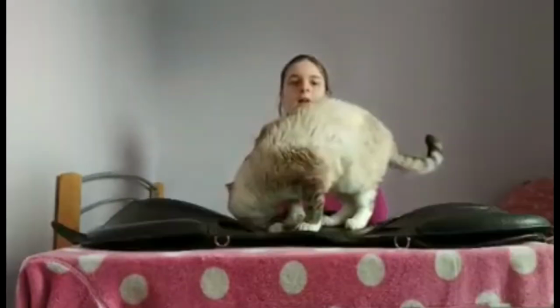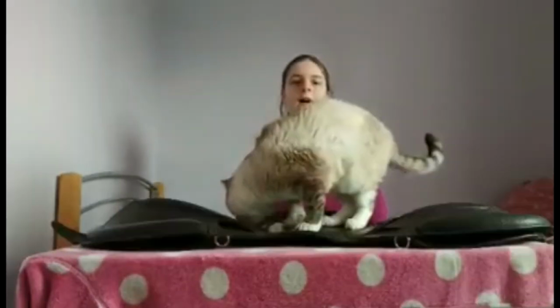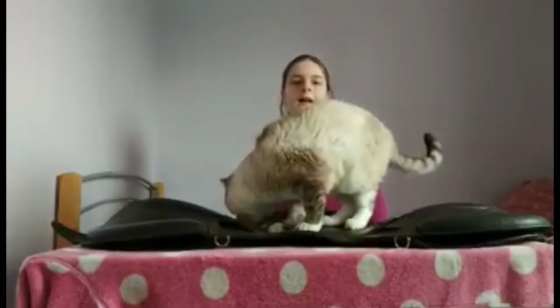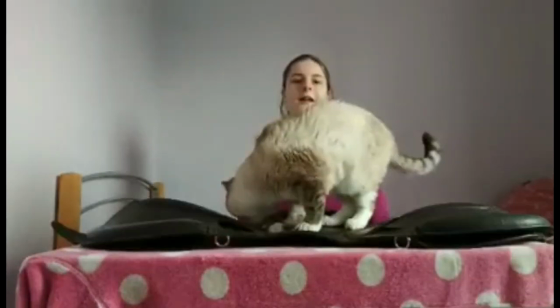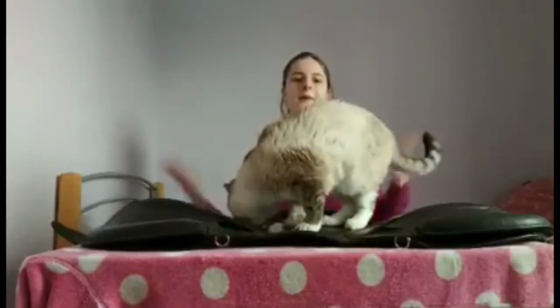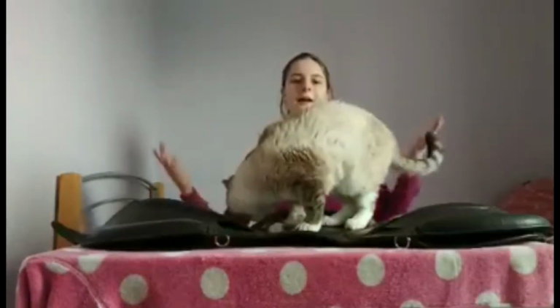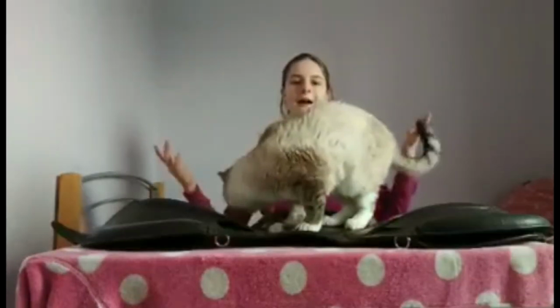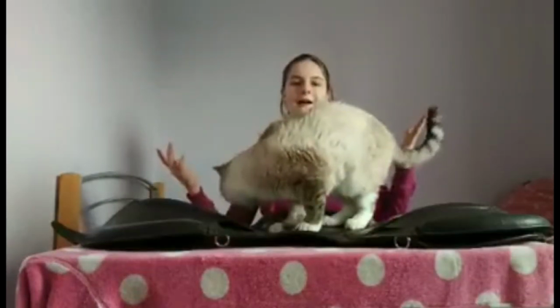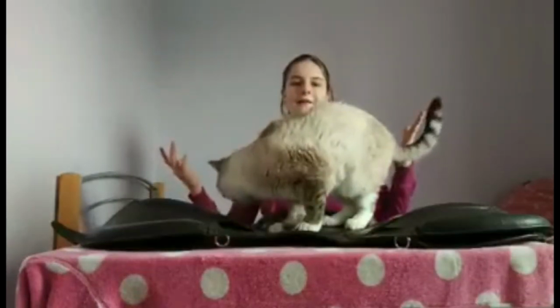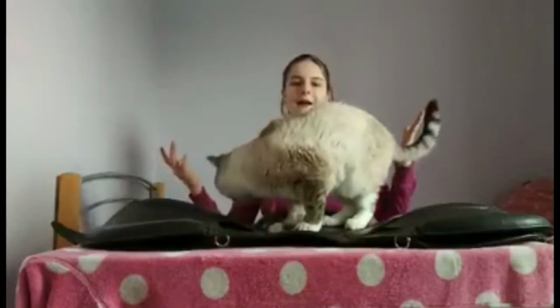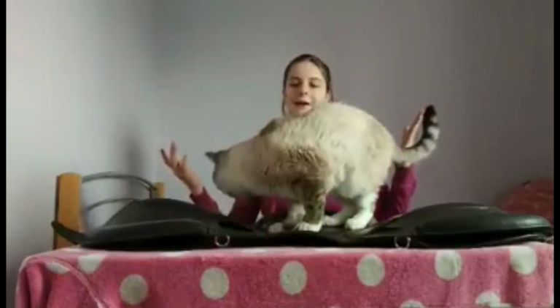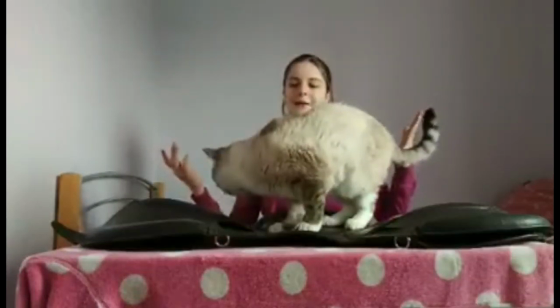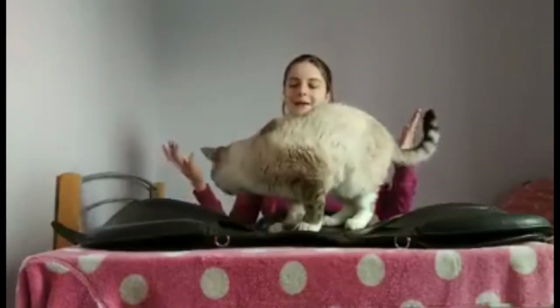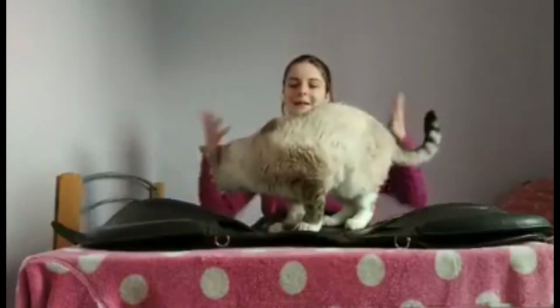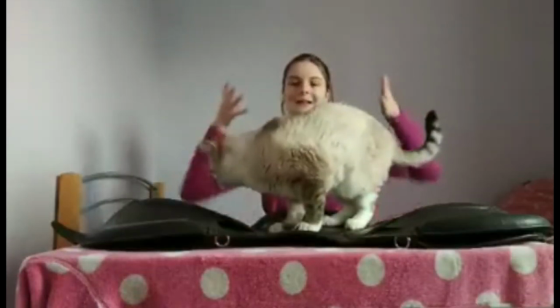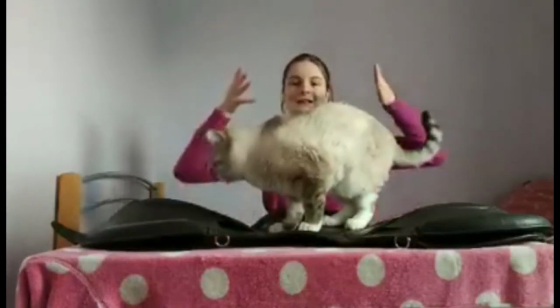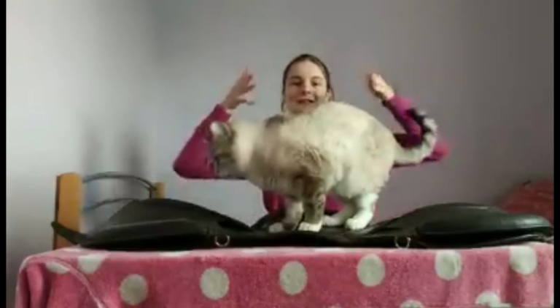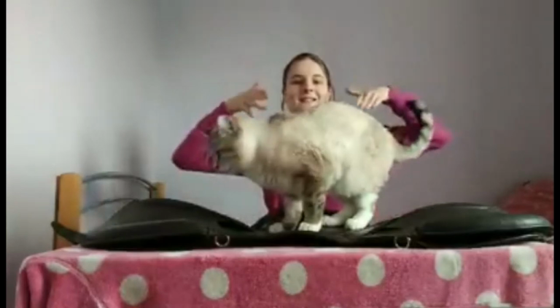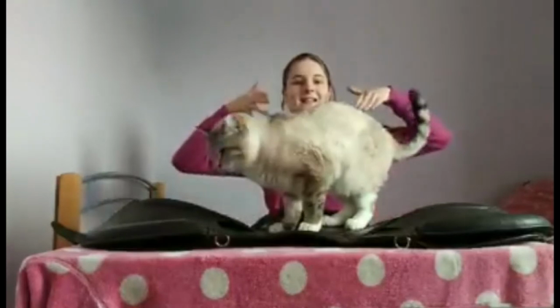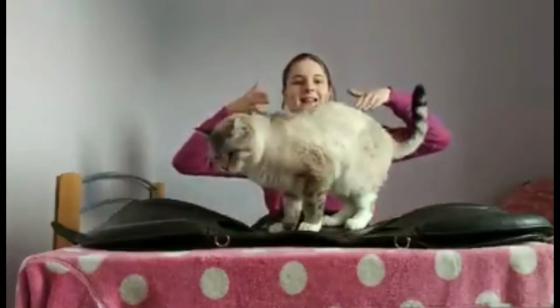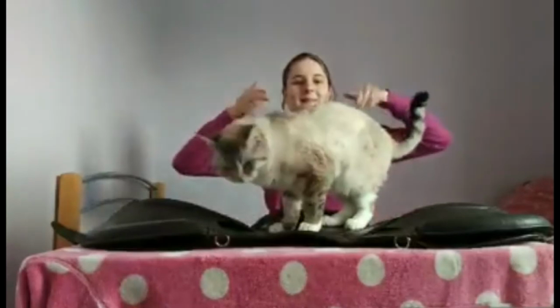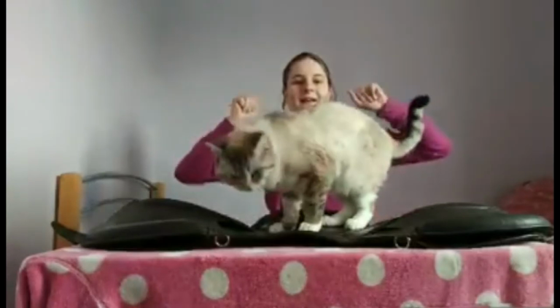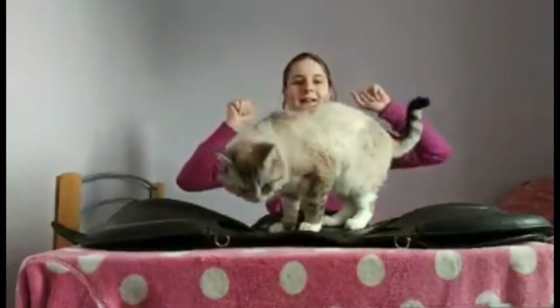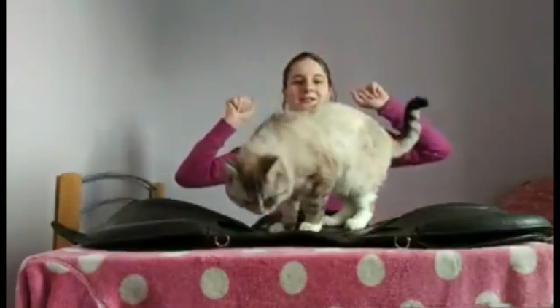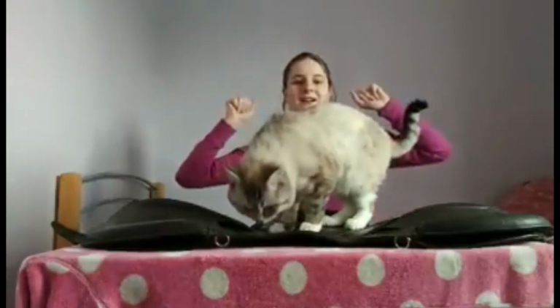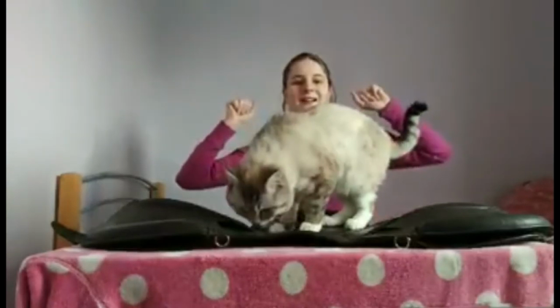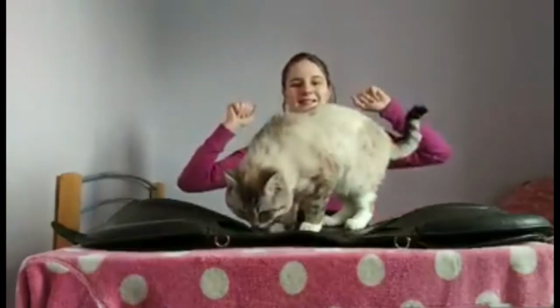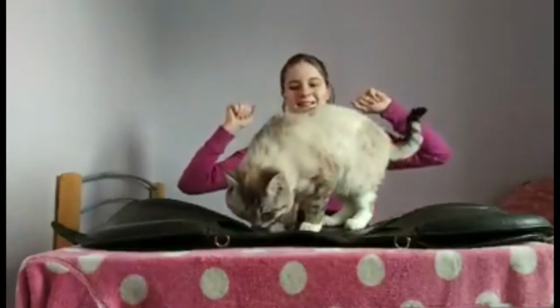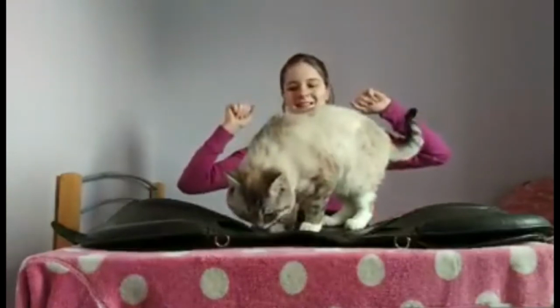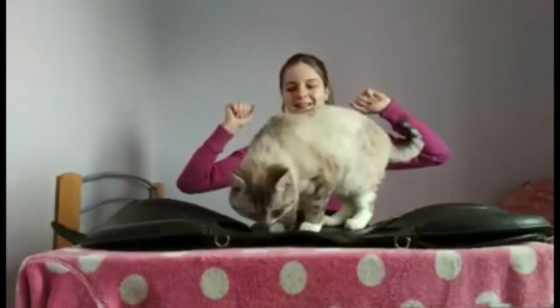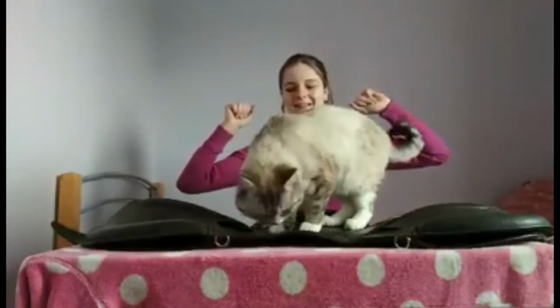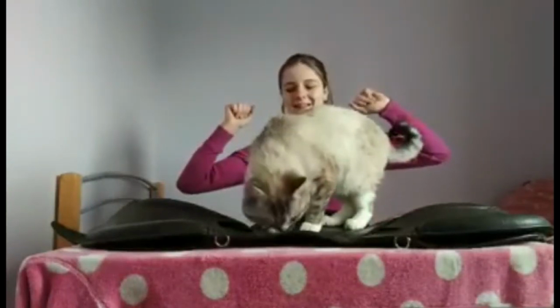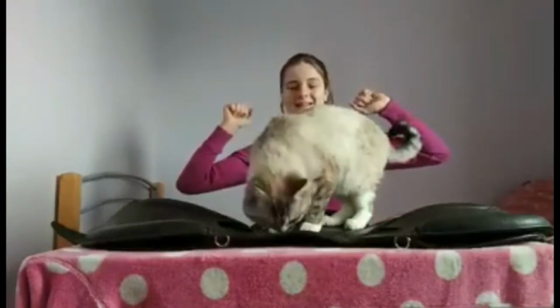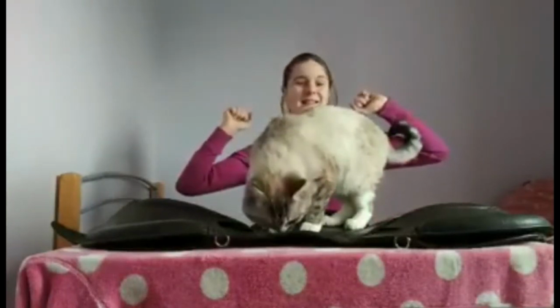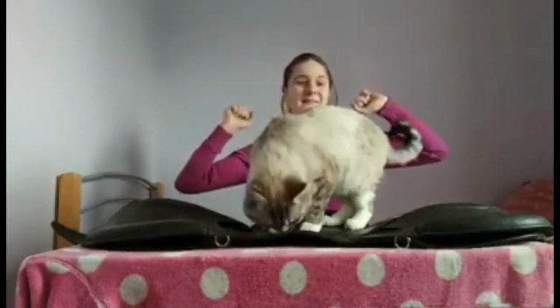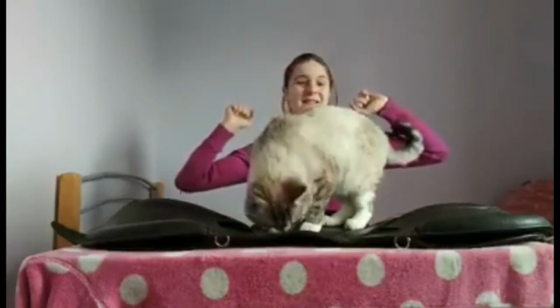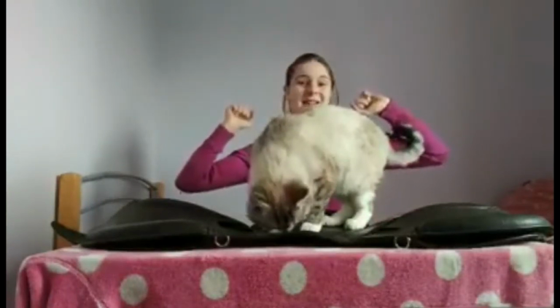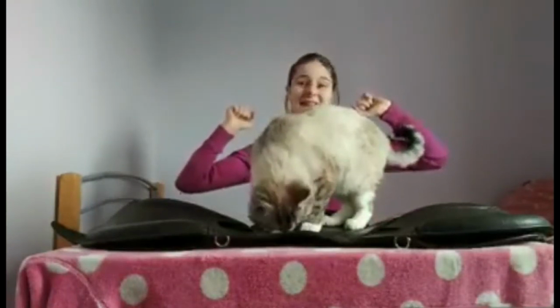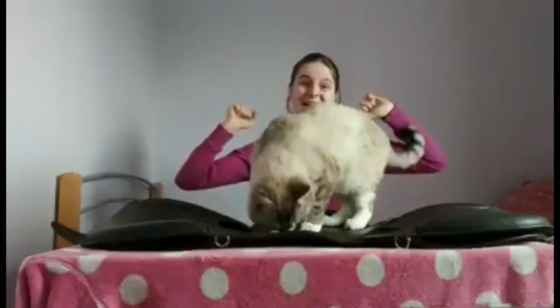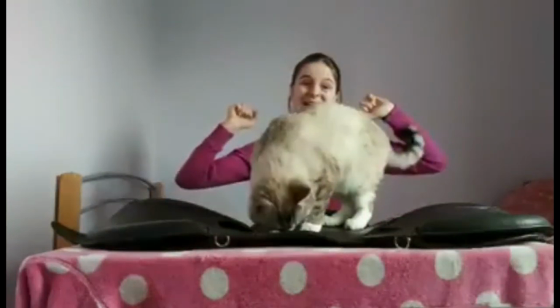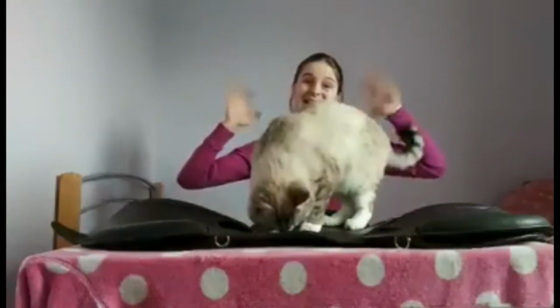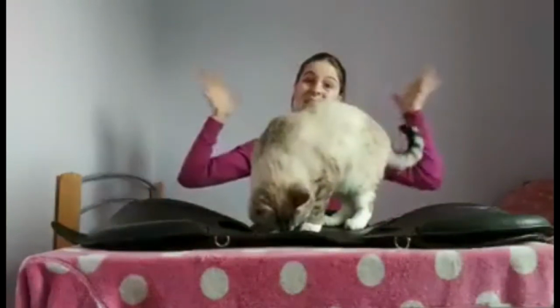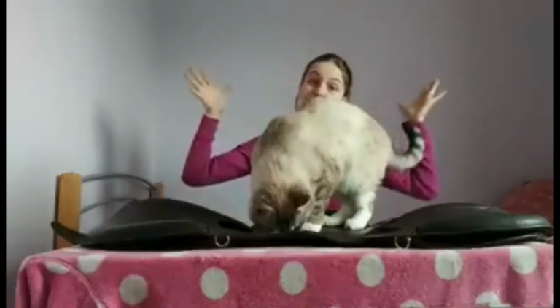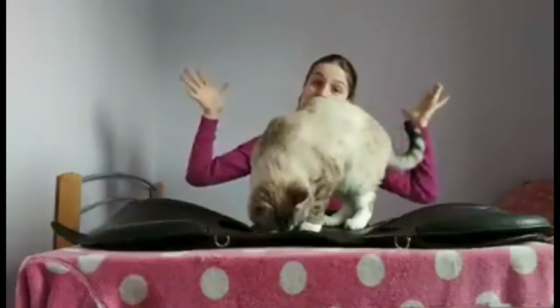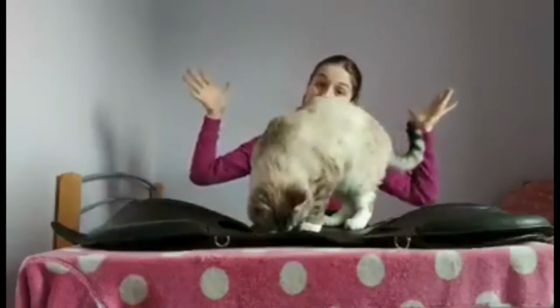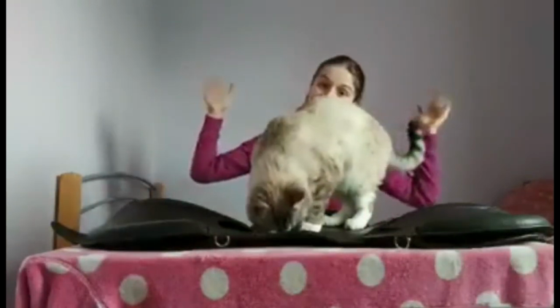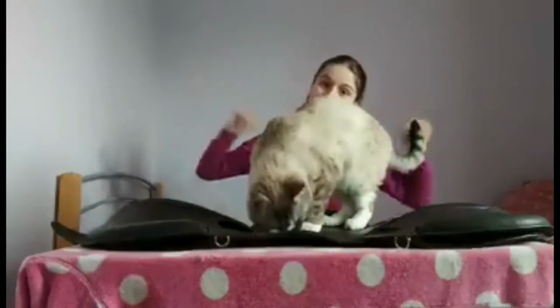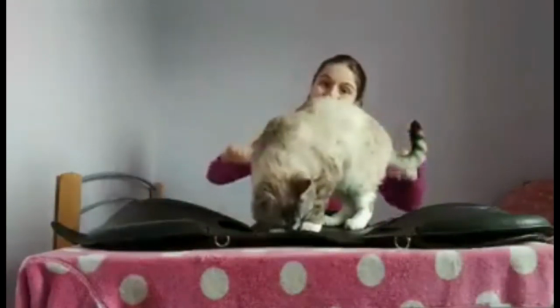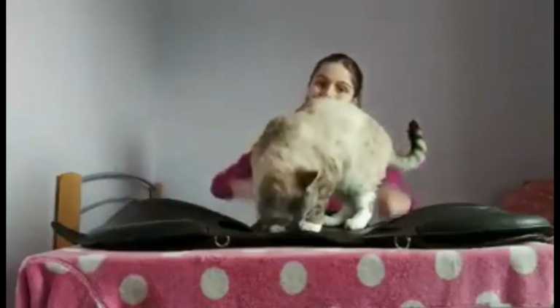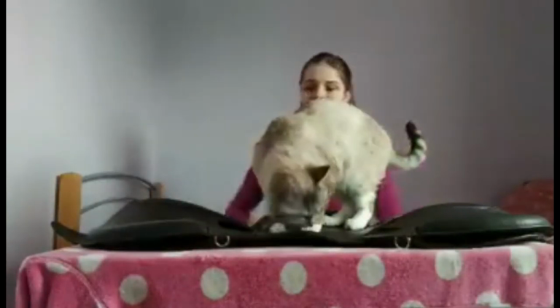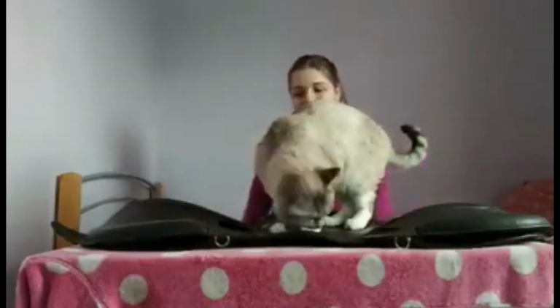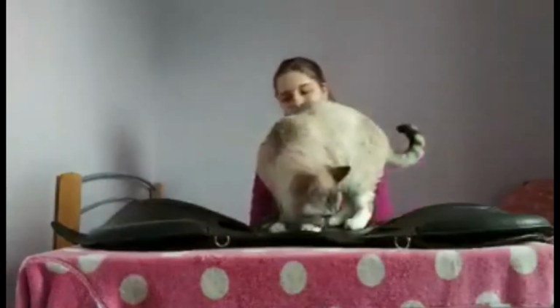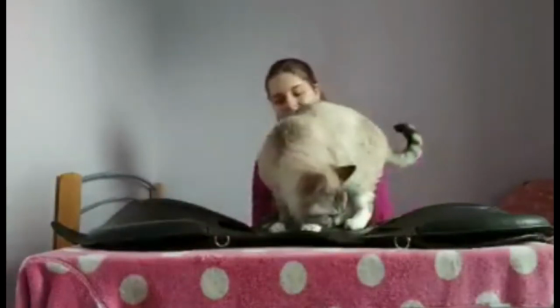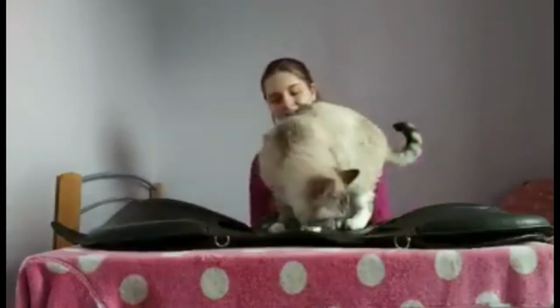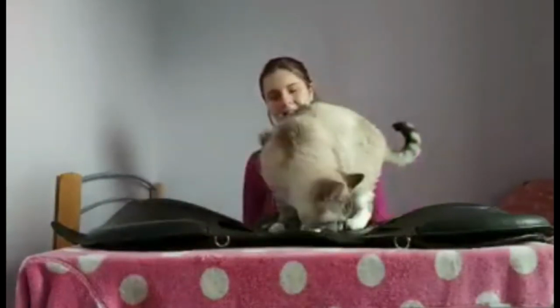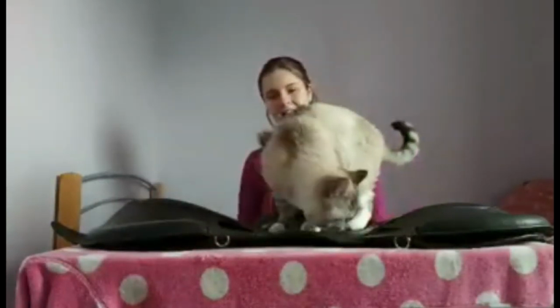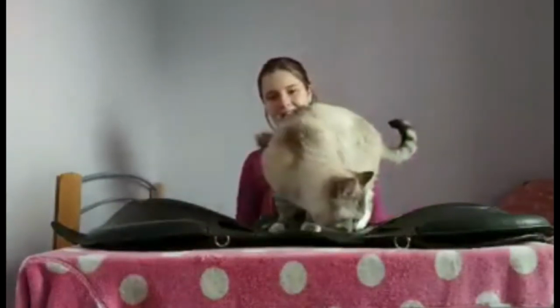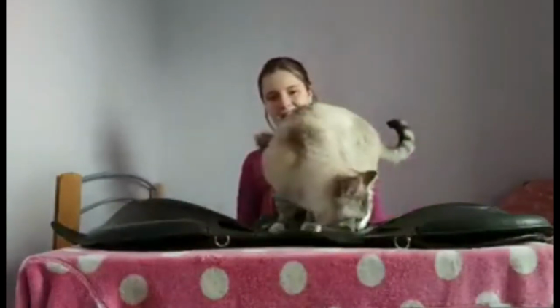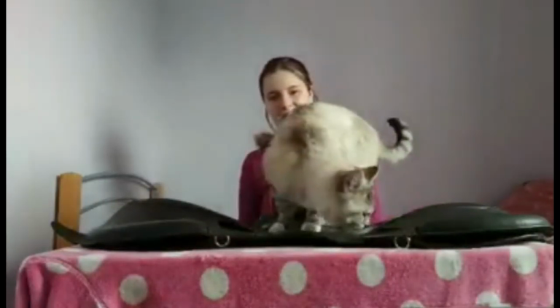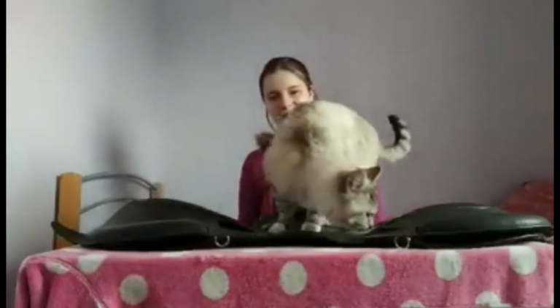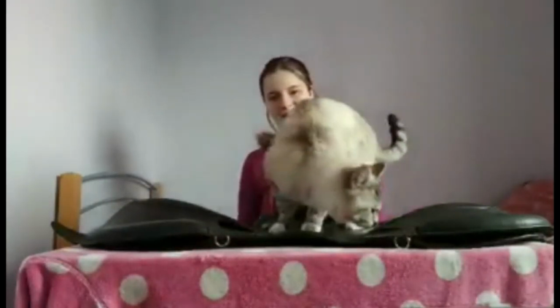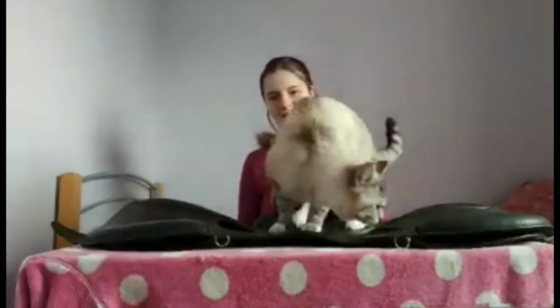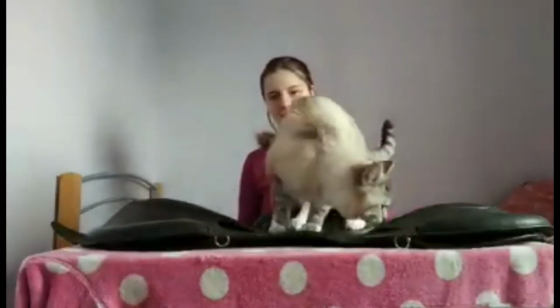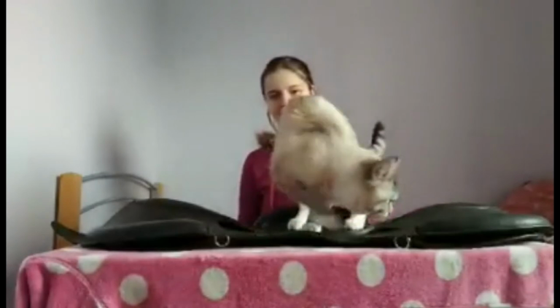Here we have our little guinea pig trying out the saddle. He seems to like it a lot. Can you get off my saddle please?